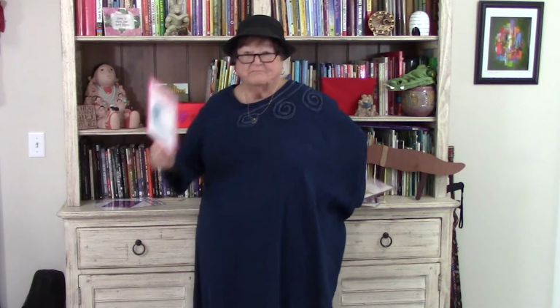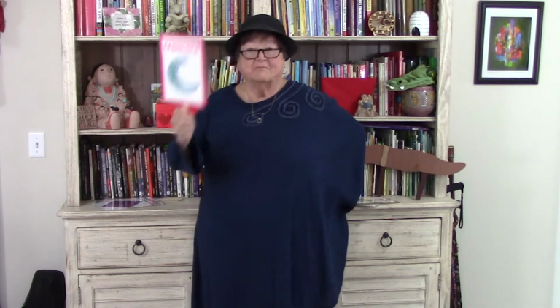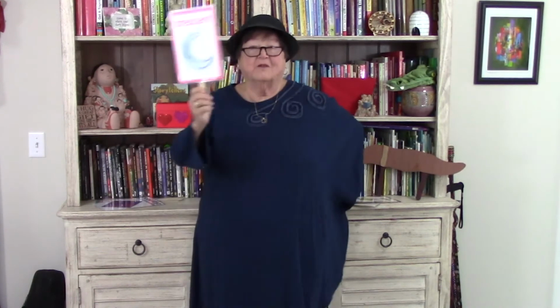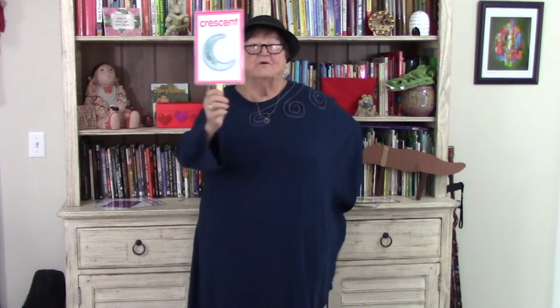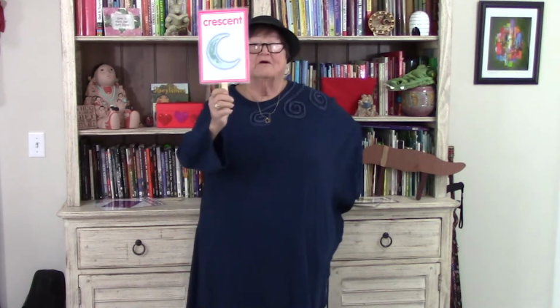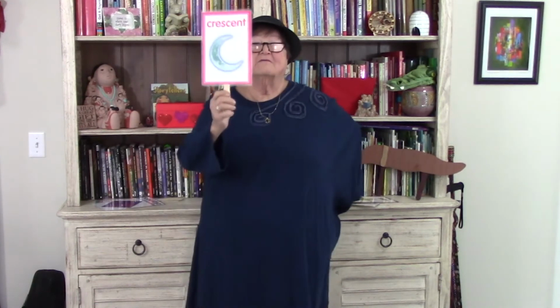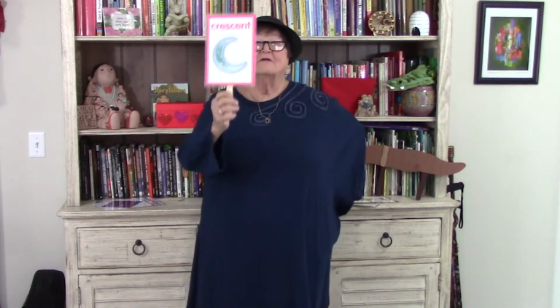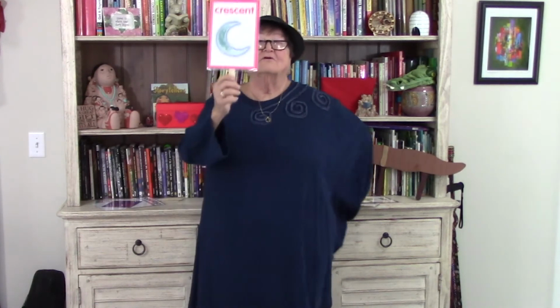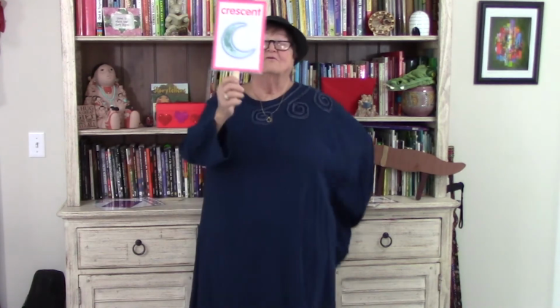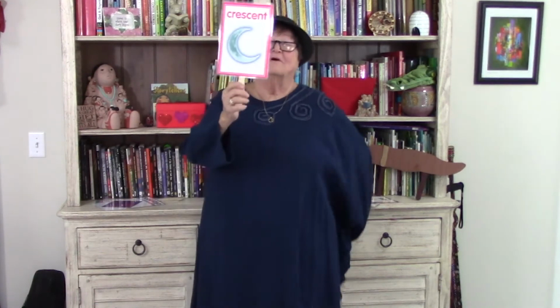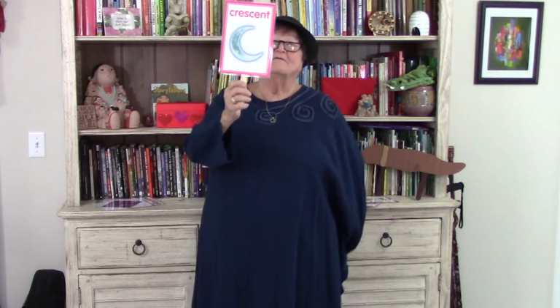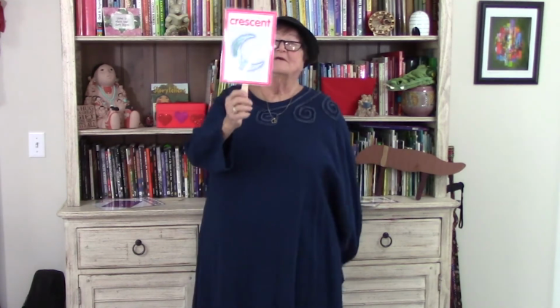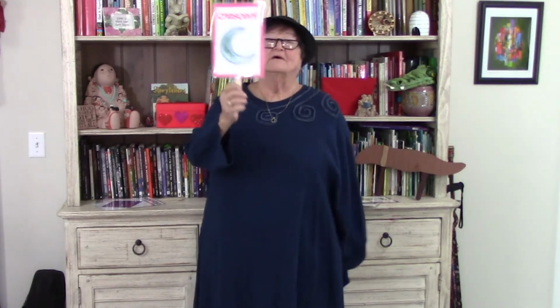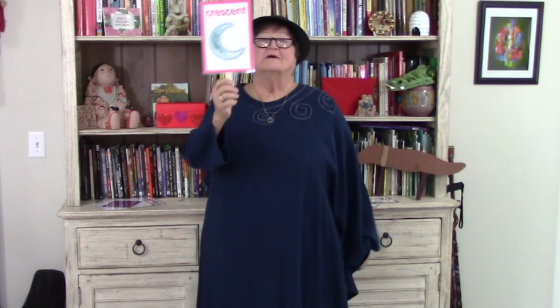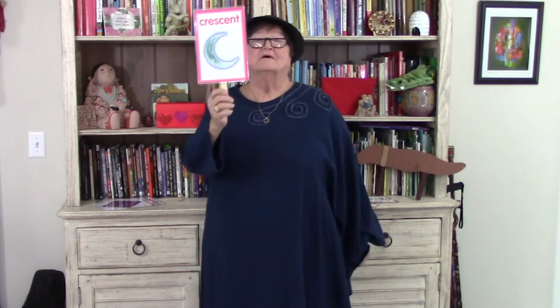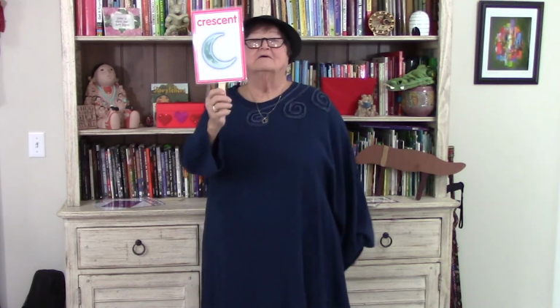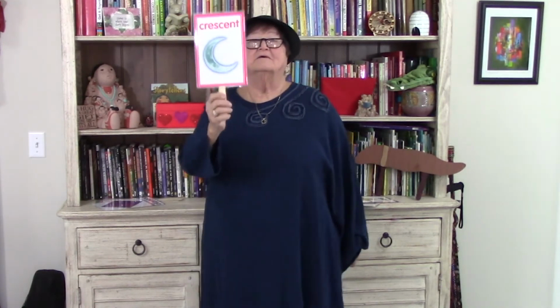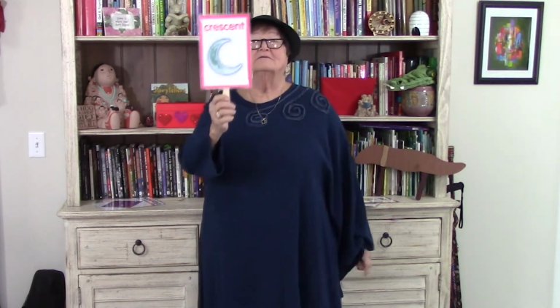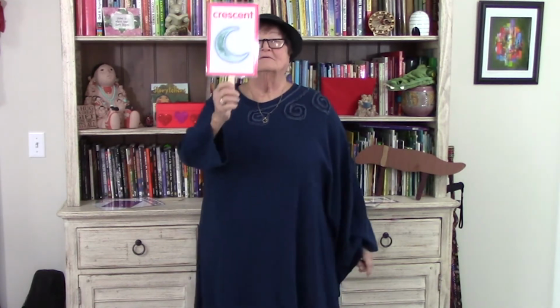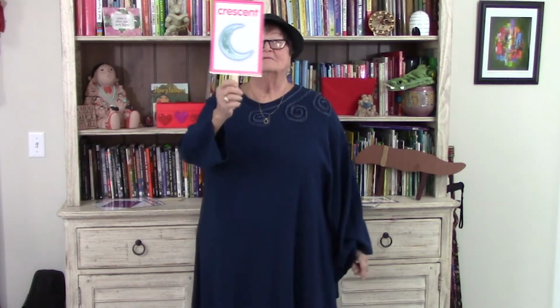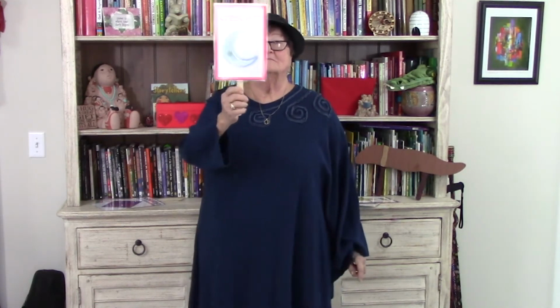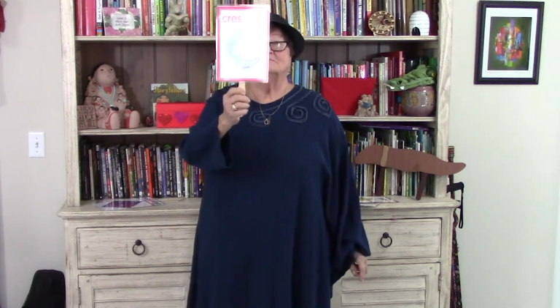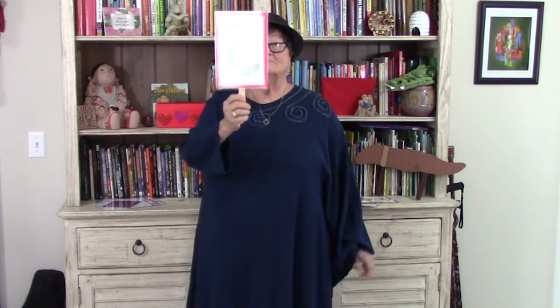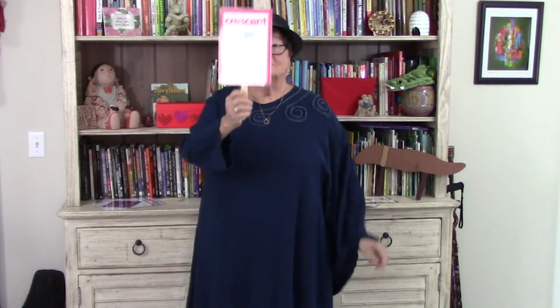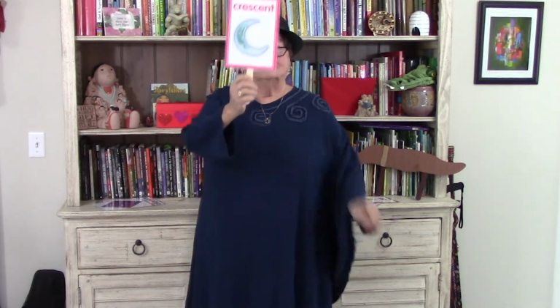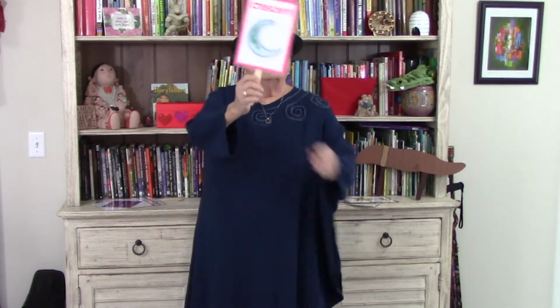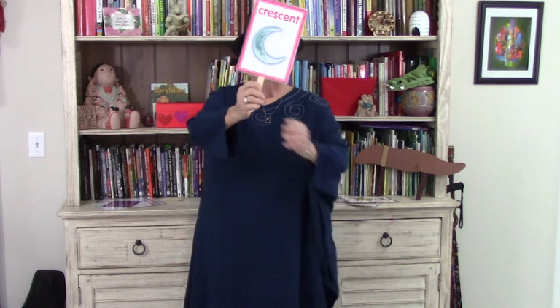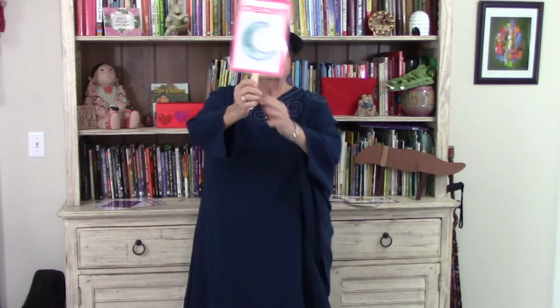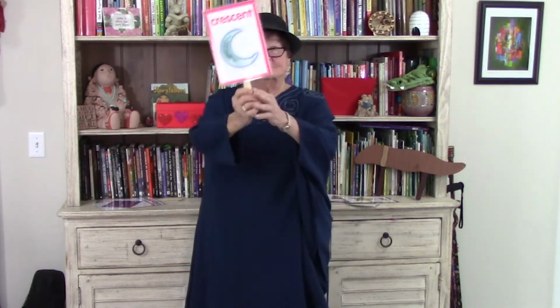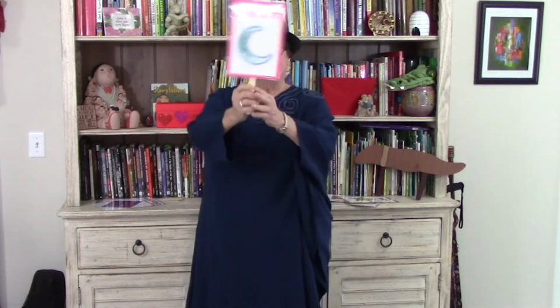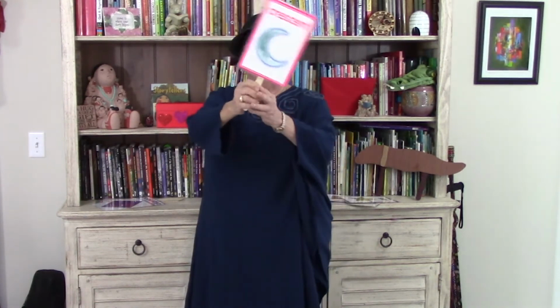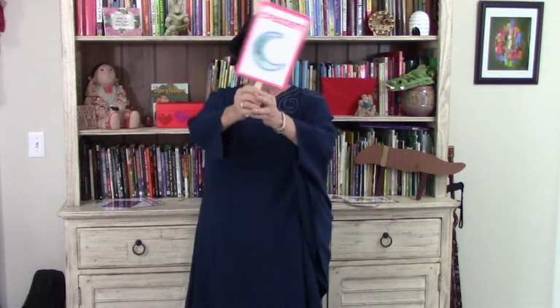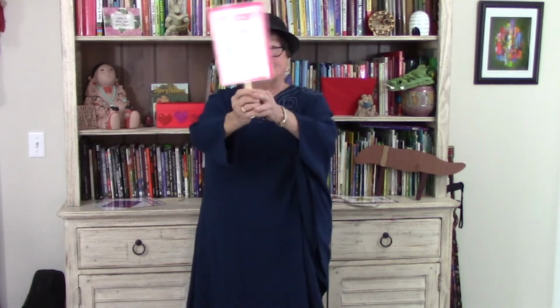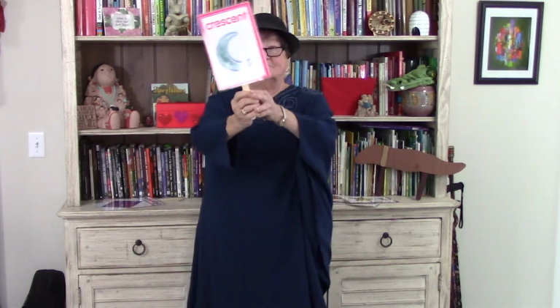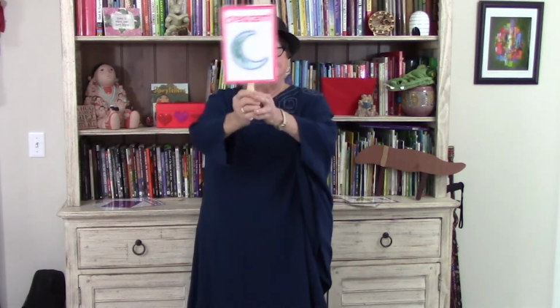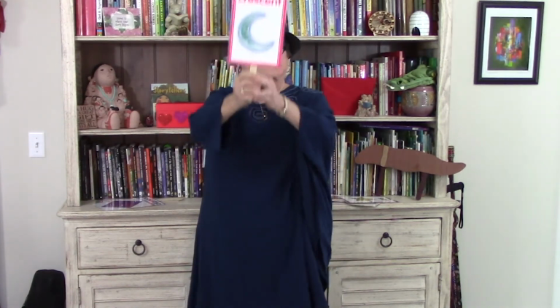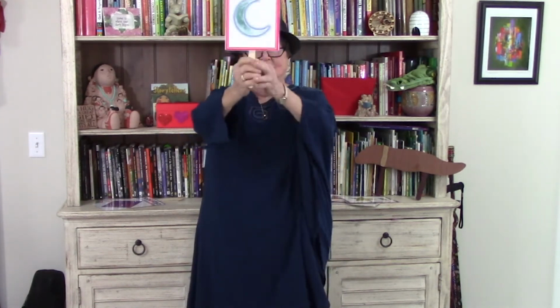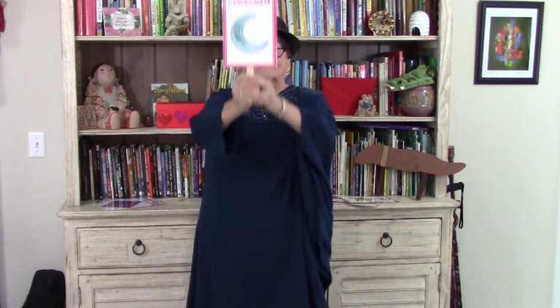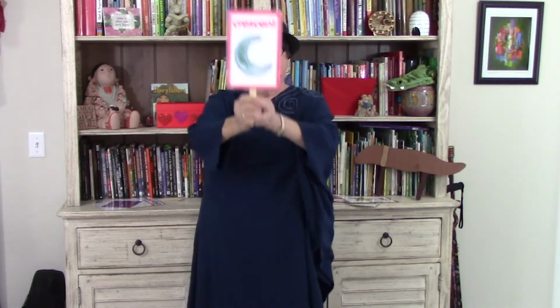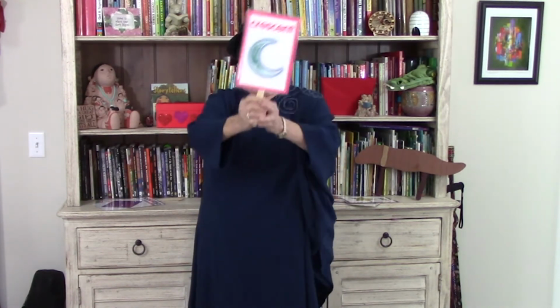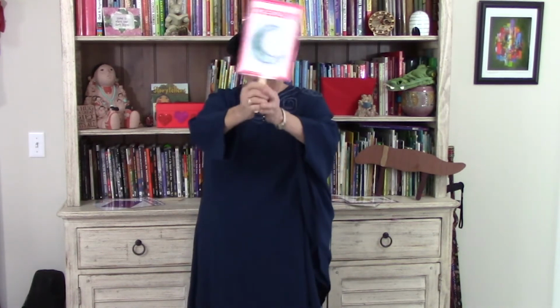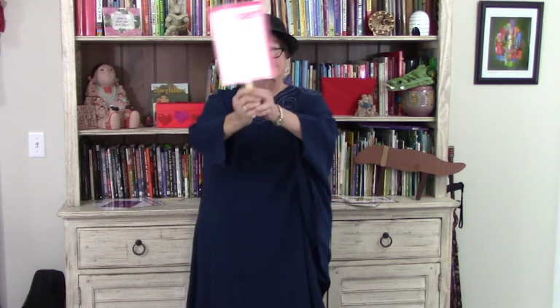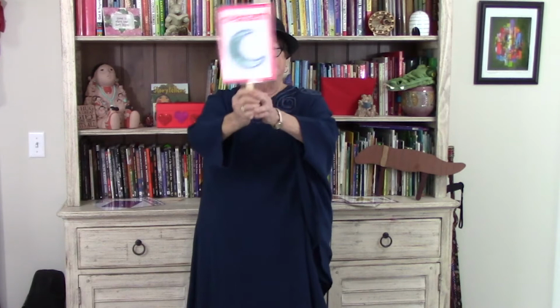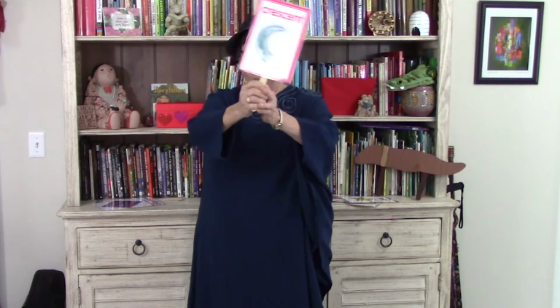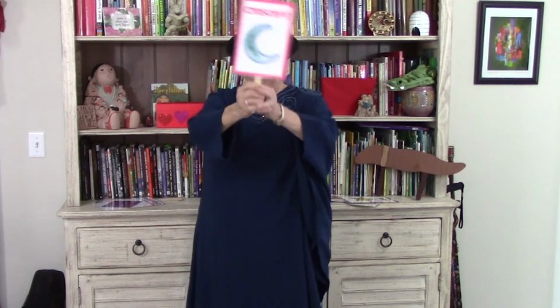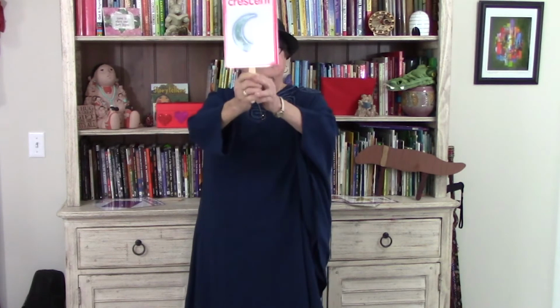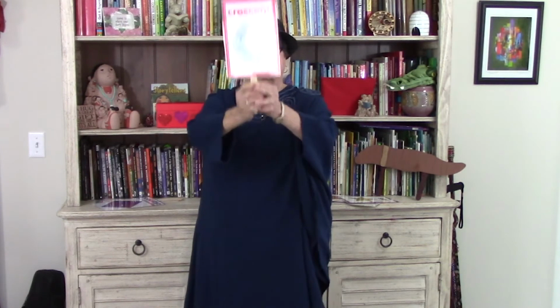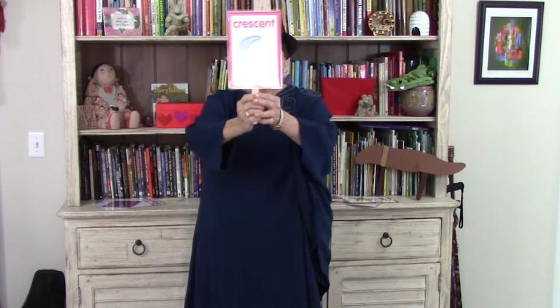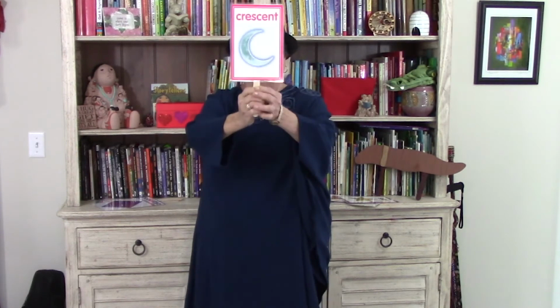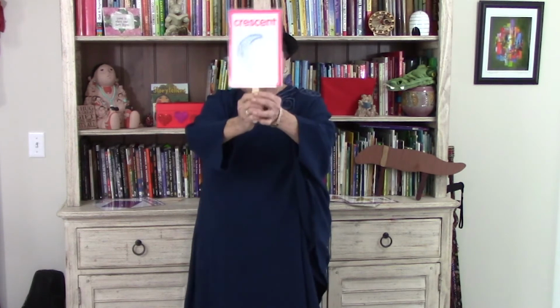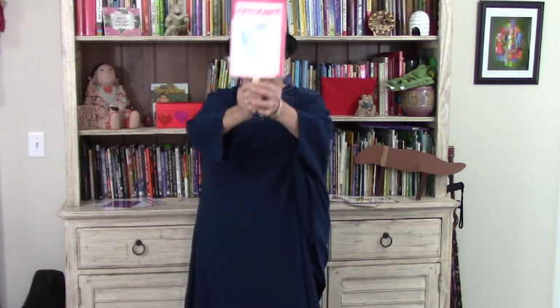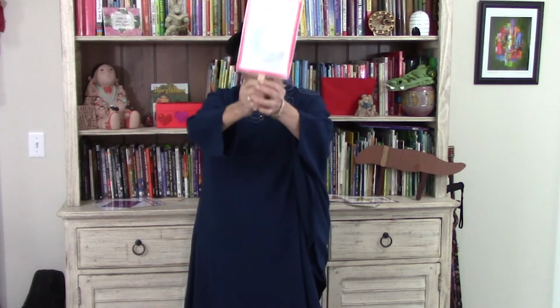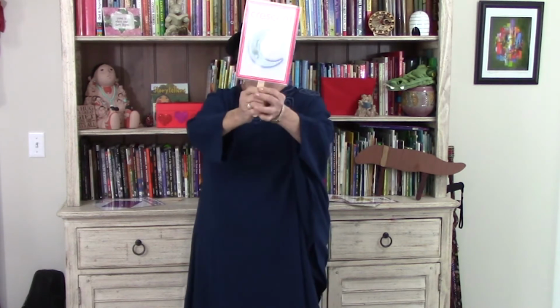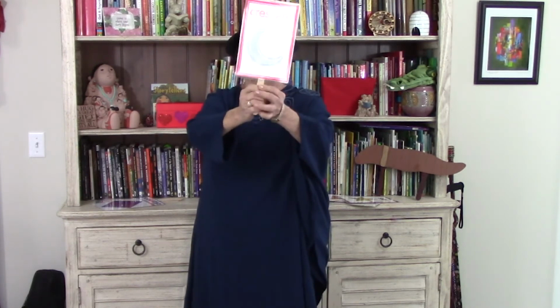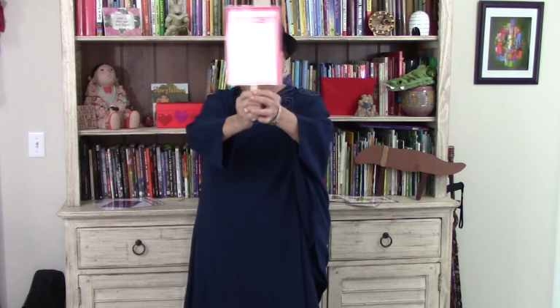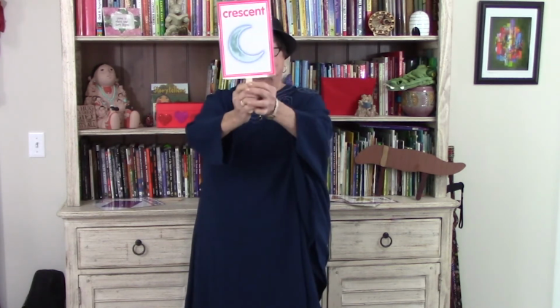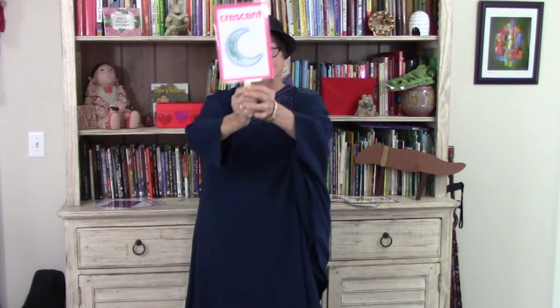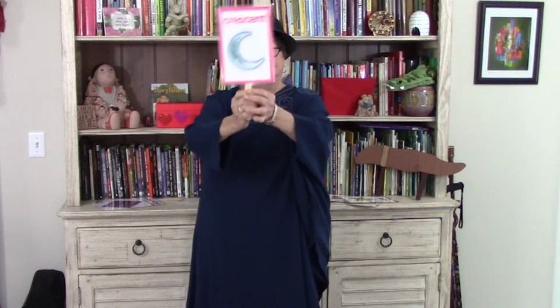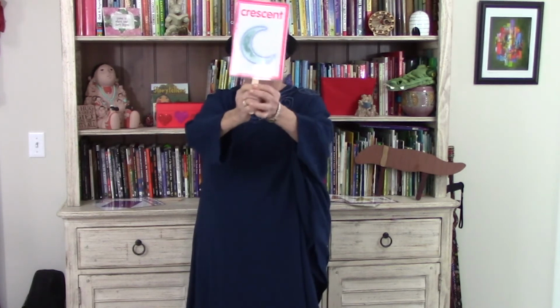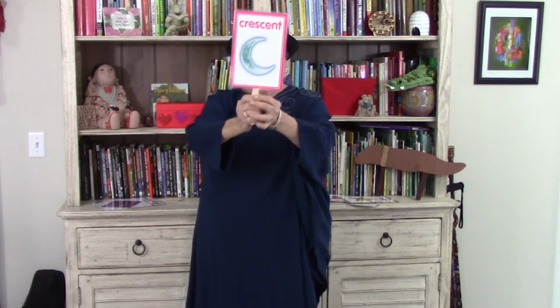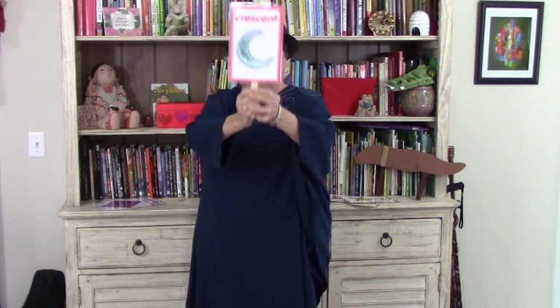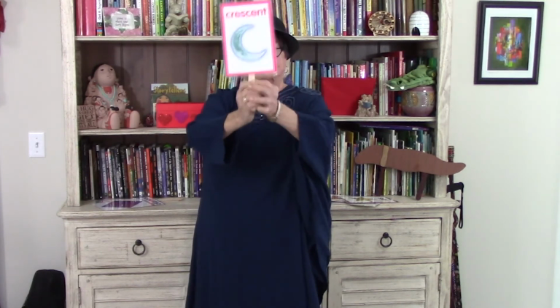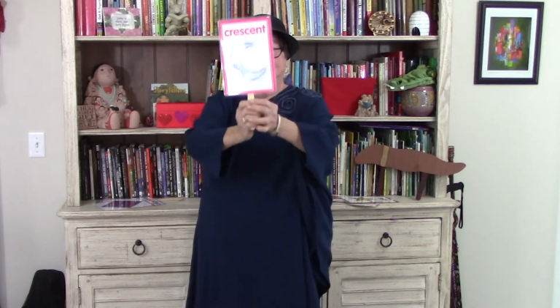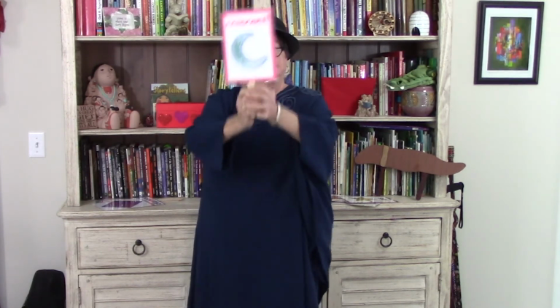Crescent, crescent, looks like the moon. Crescent, crescent, crescent, you go away soon.